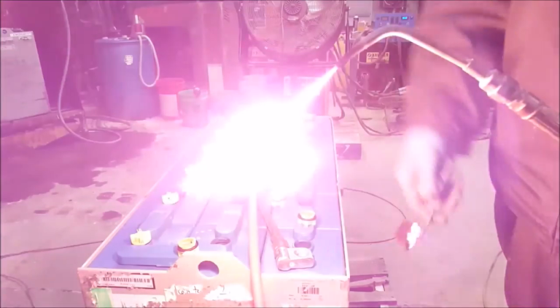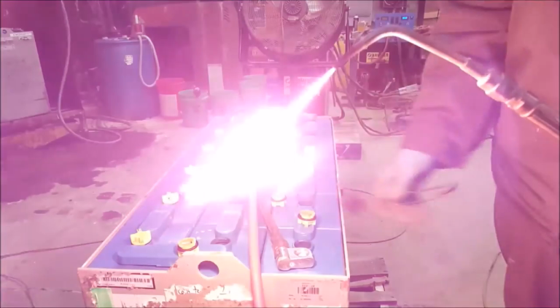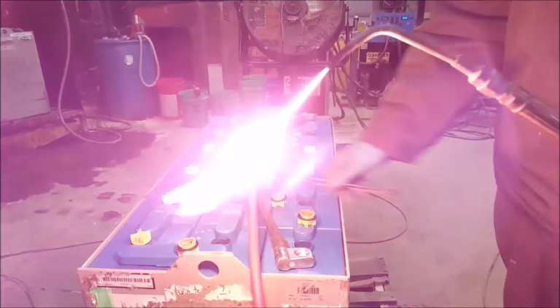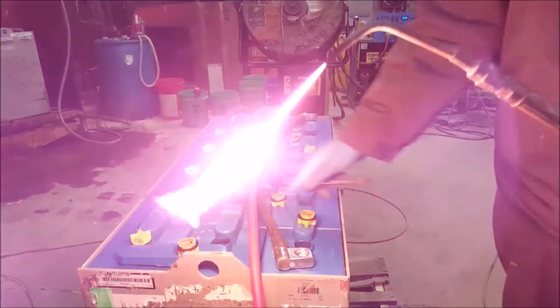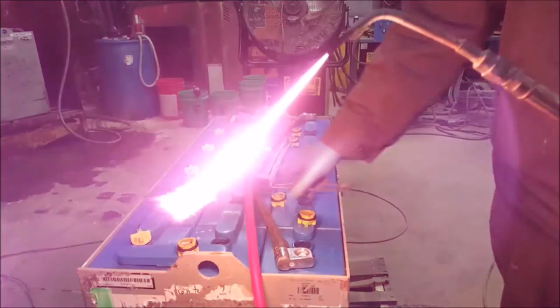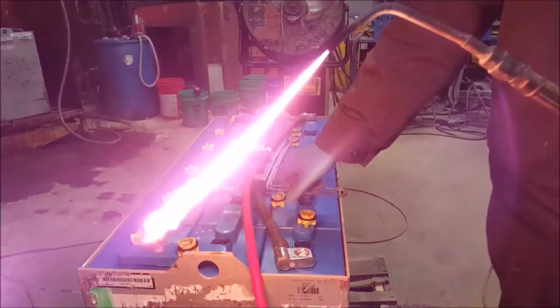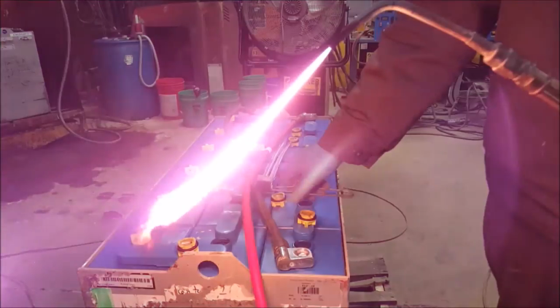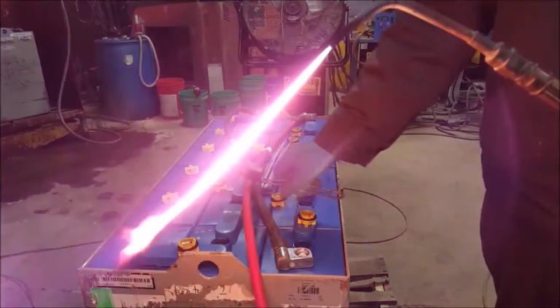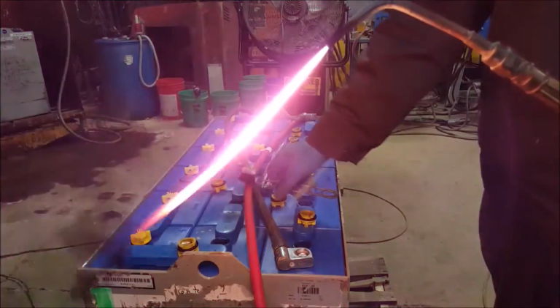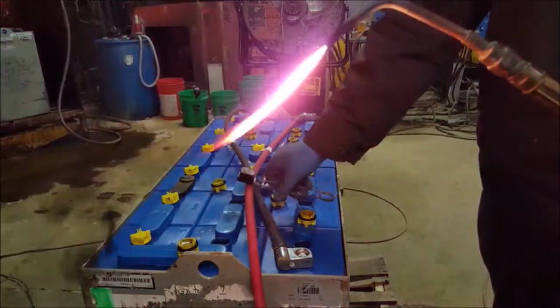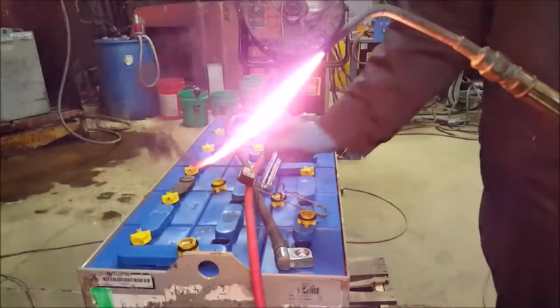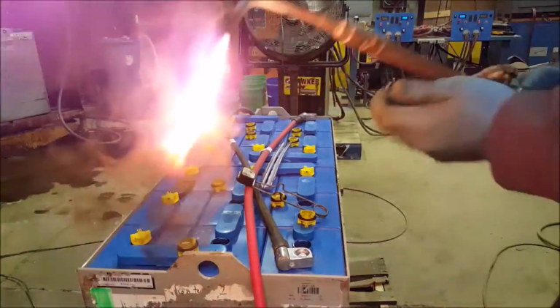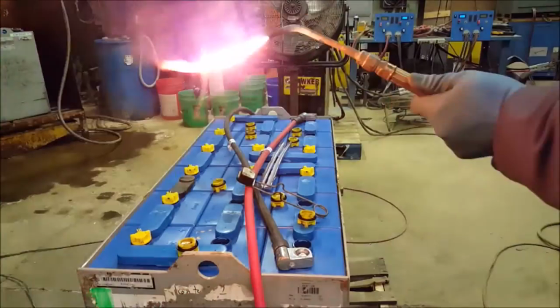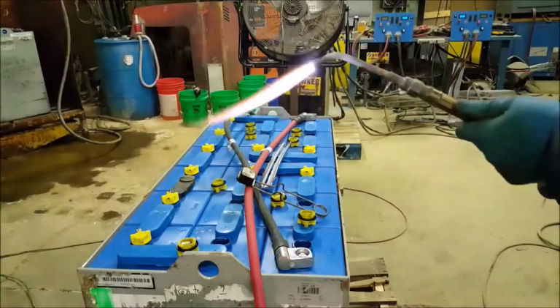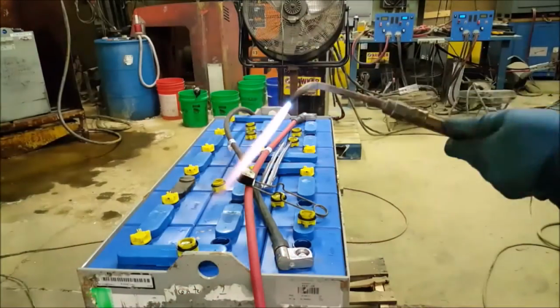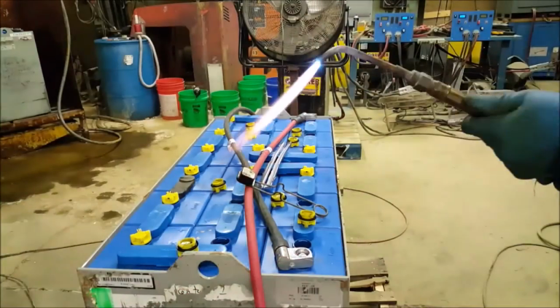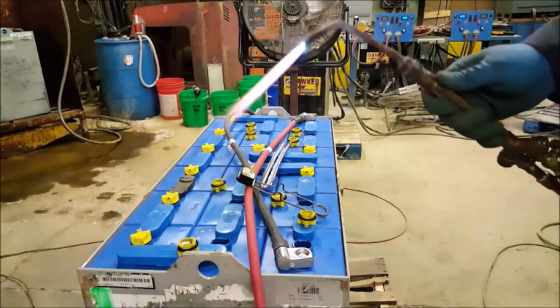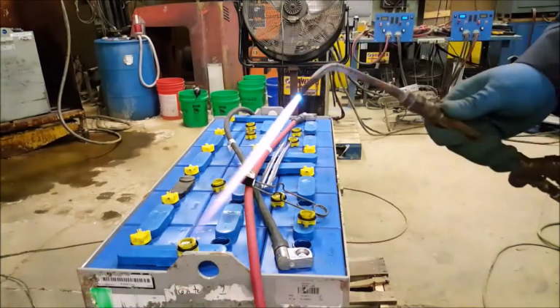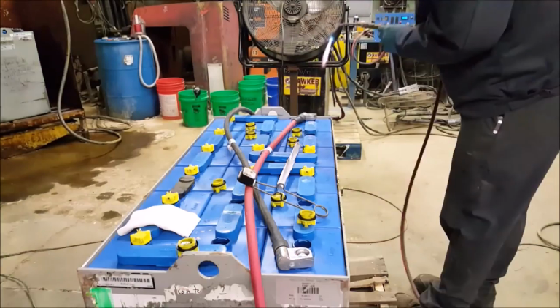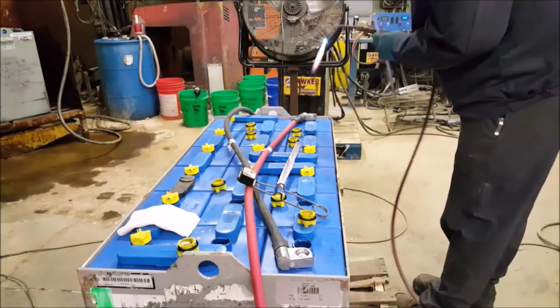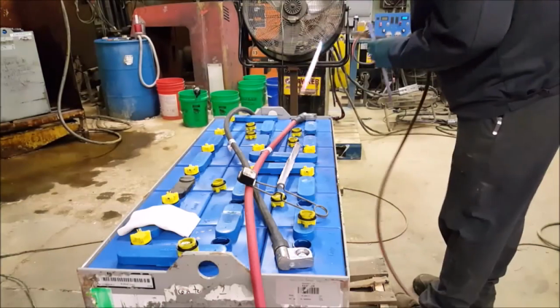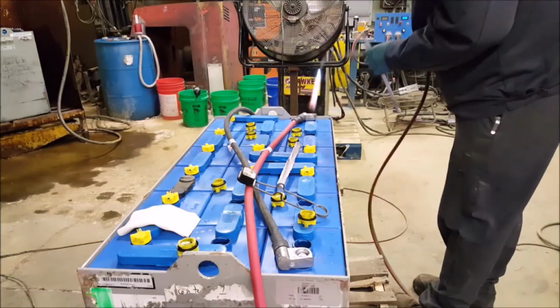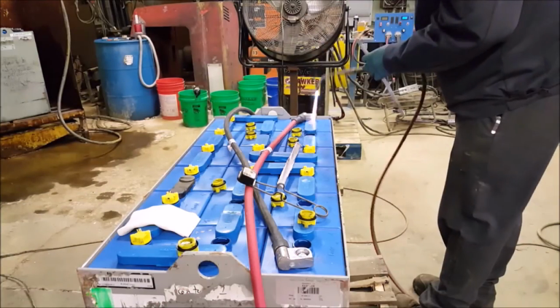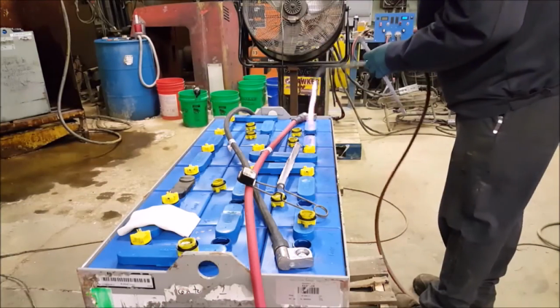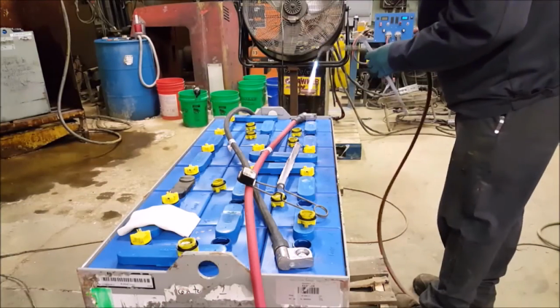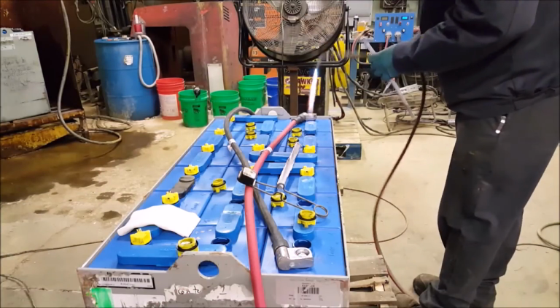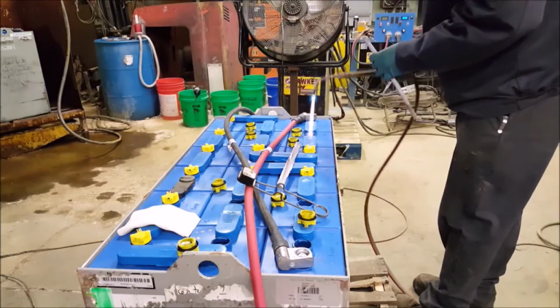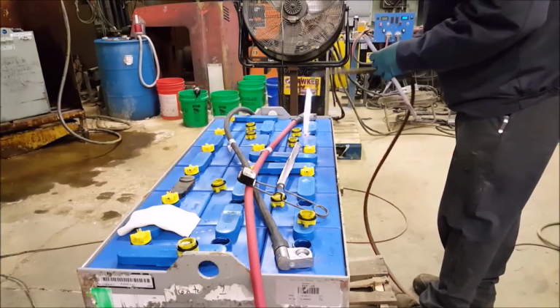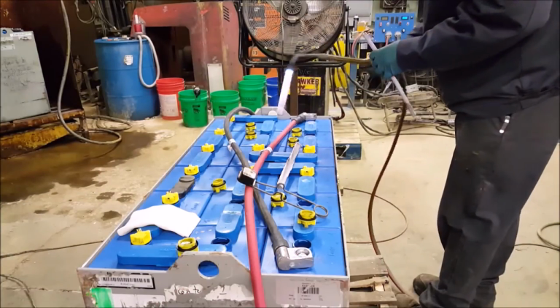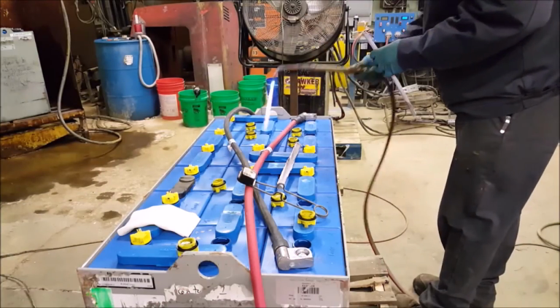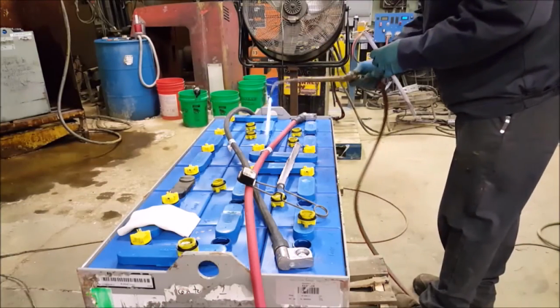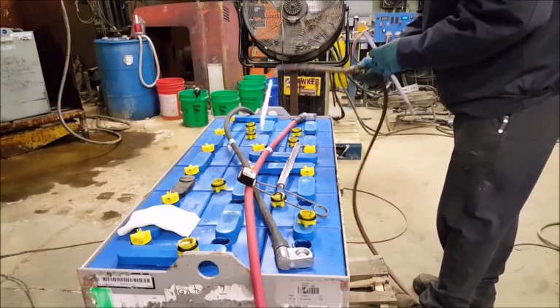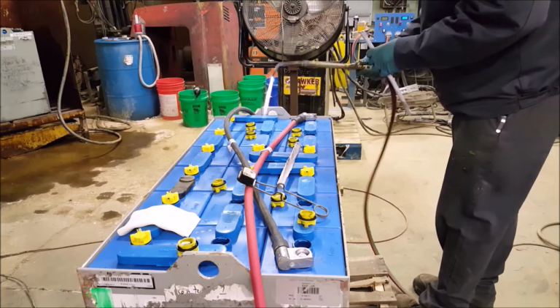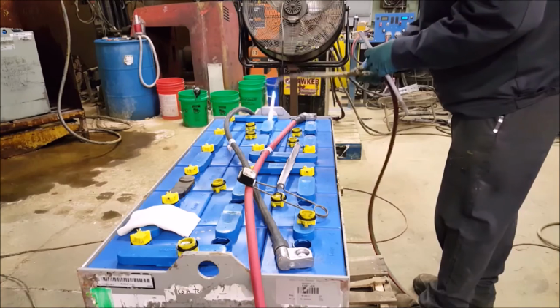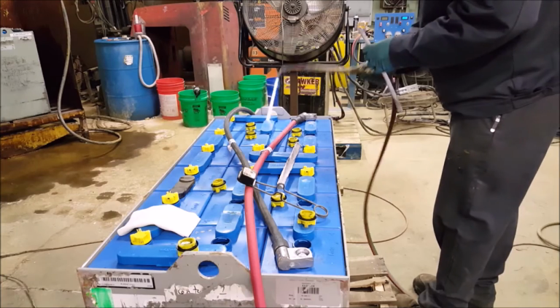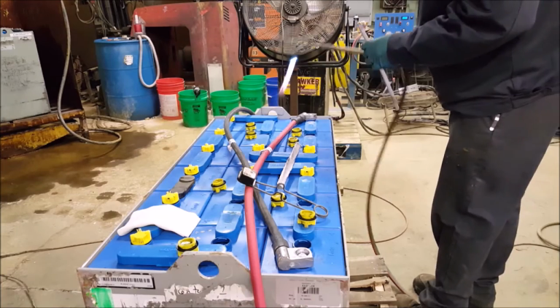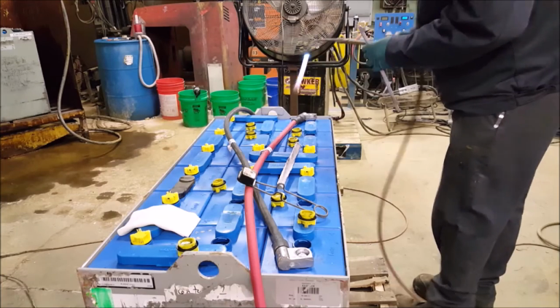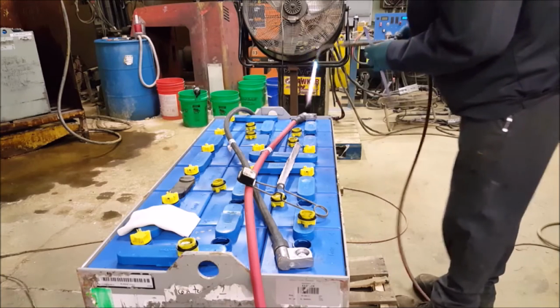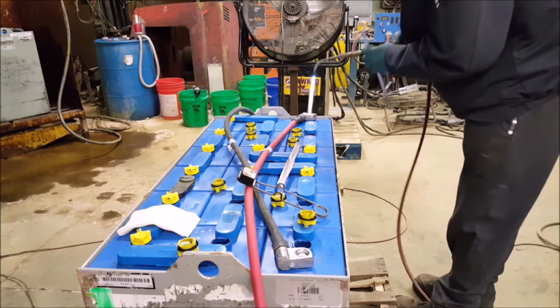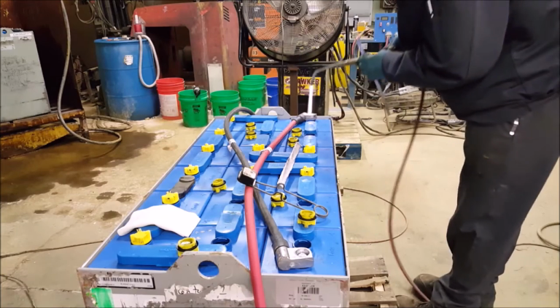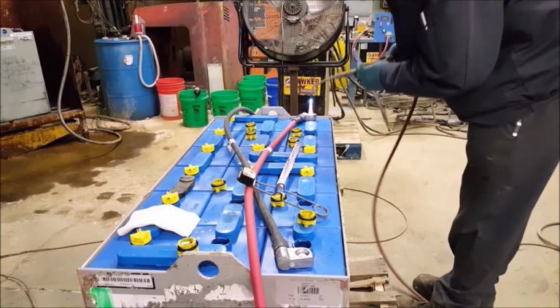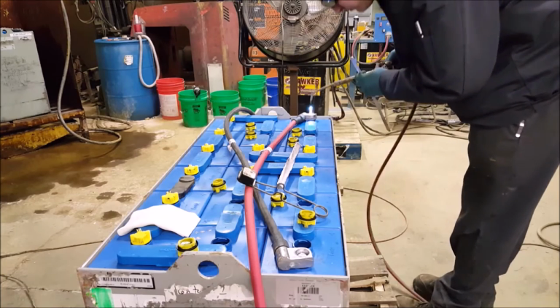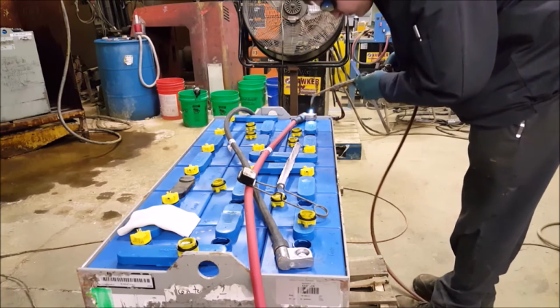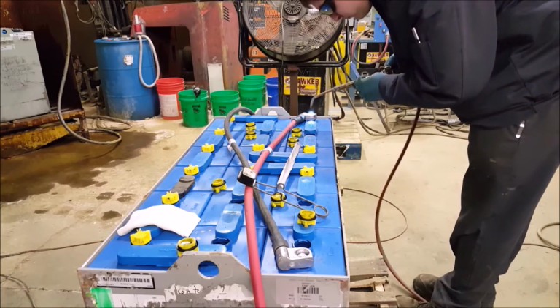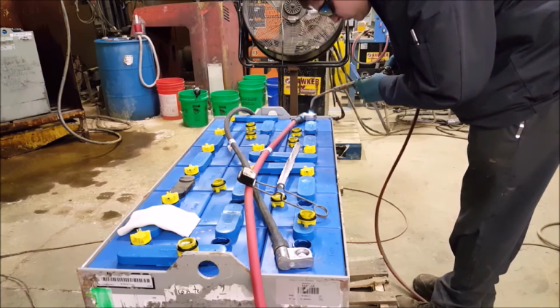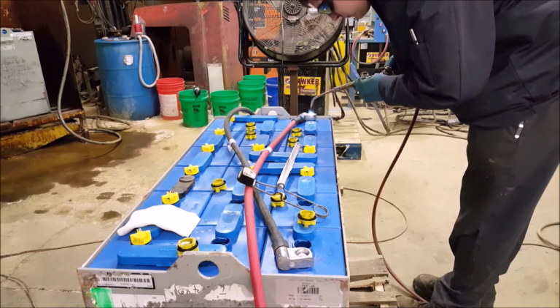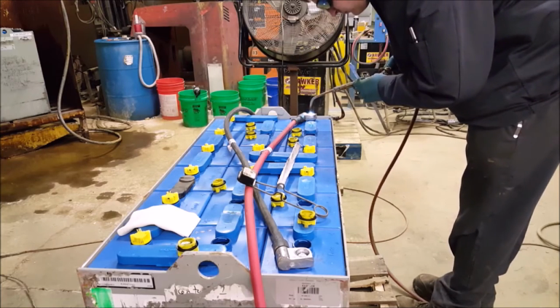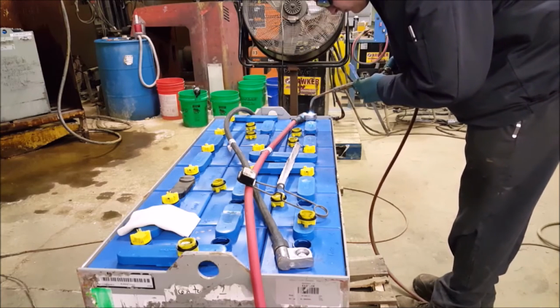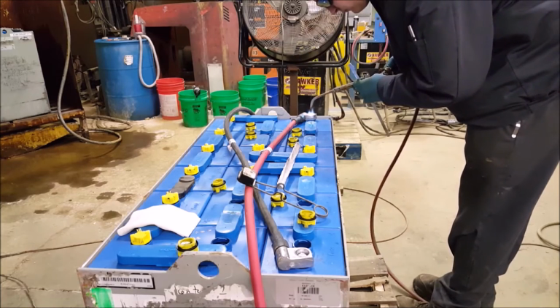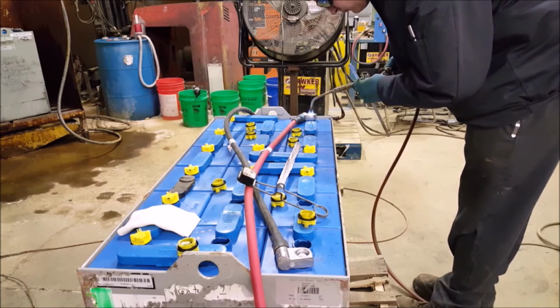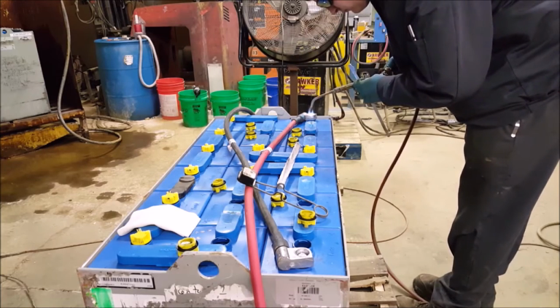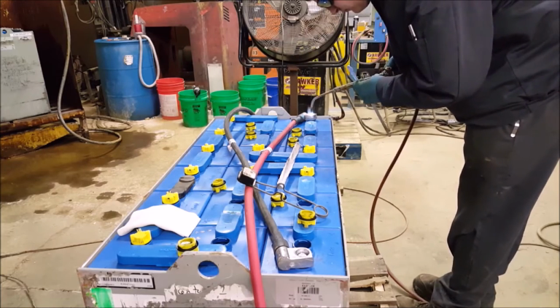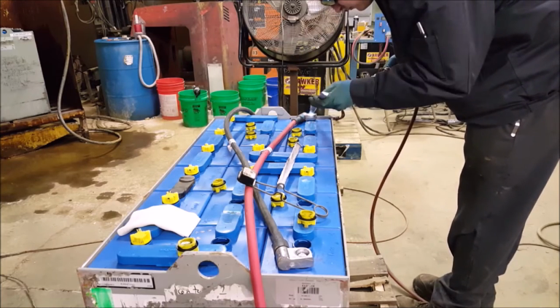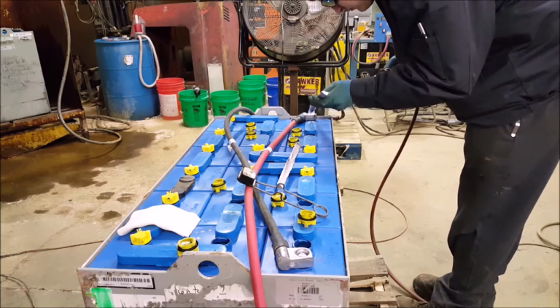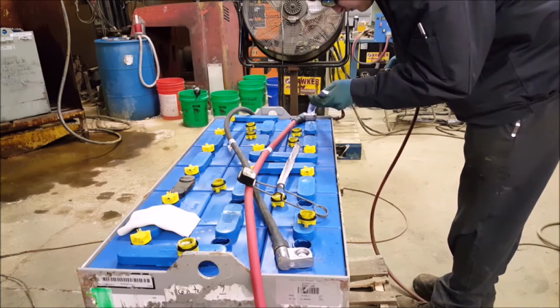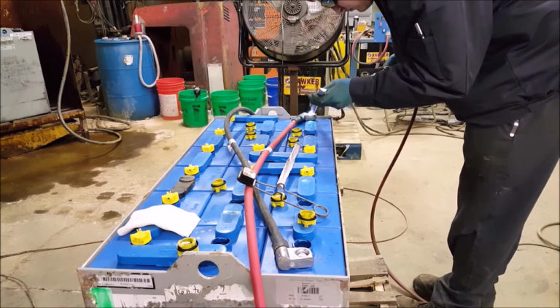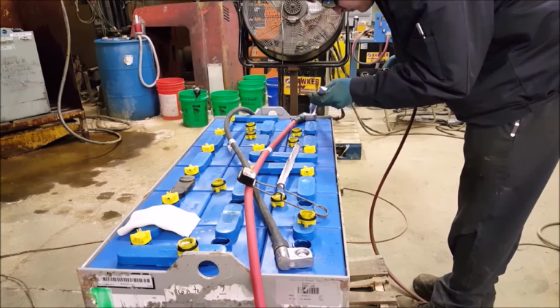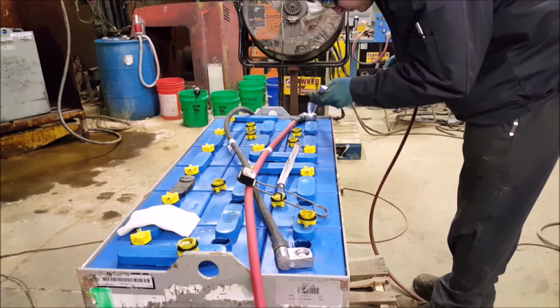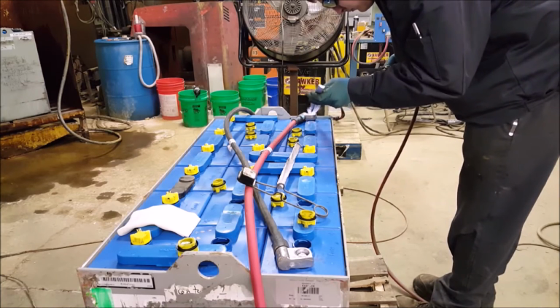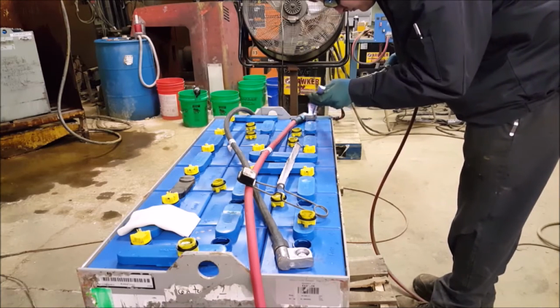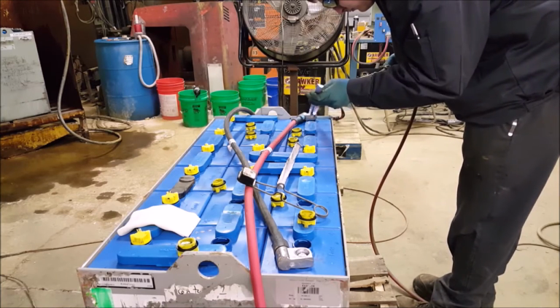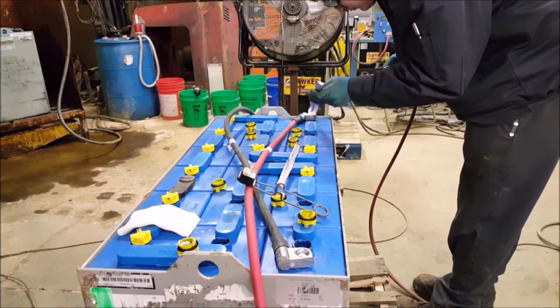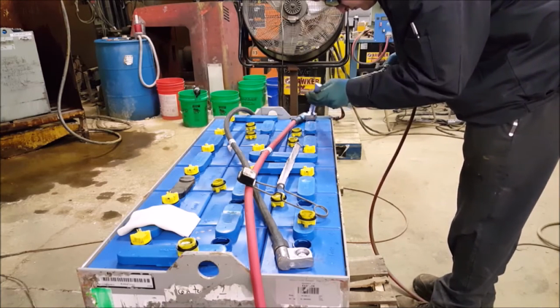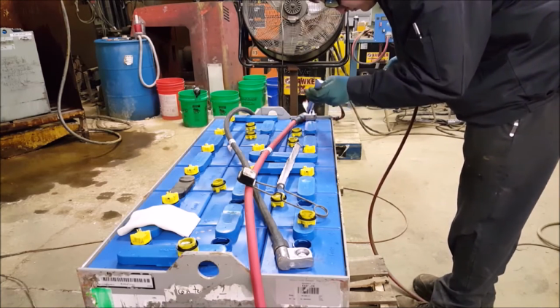Spray out the cells with compressed air. Light your oxy-acetylene torch. Flame the cells, ensuring the removal of all hydrogen, and begin welding.